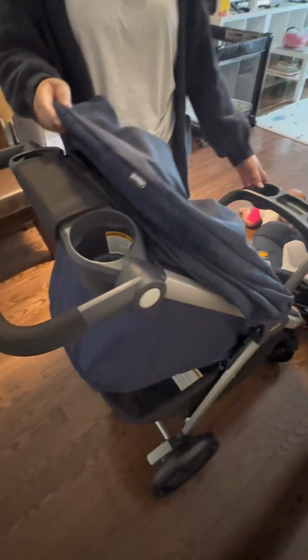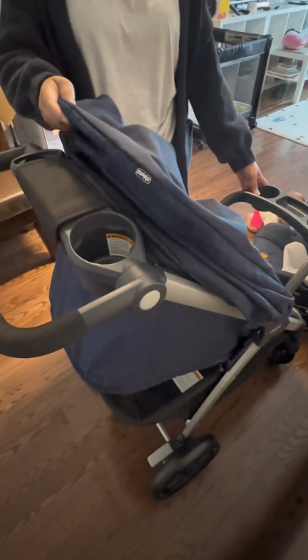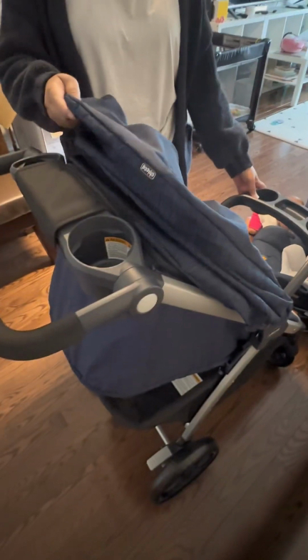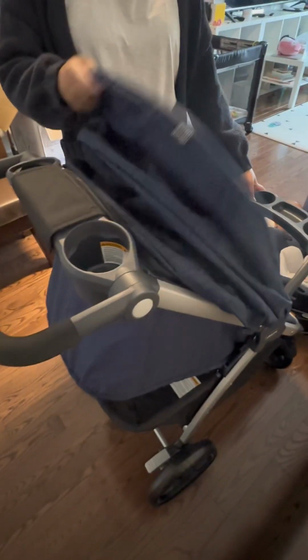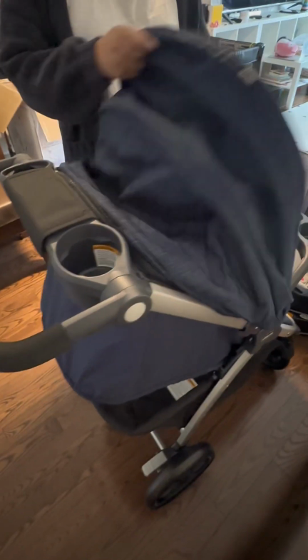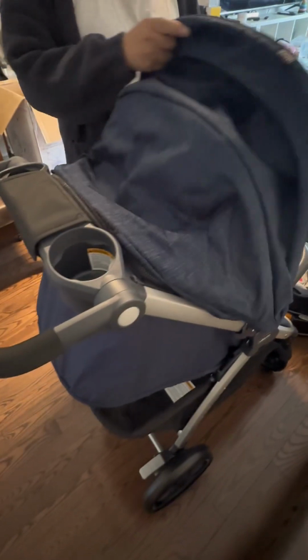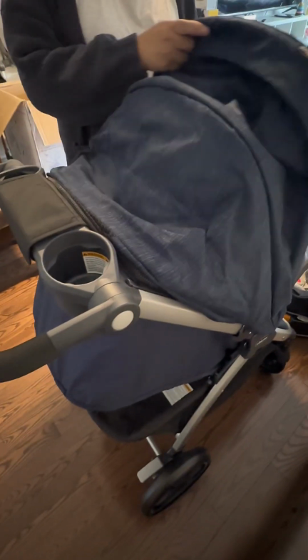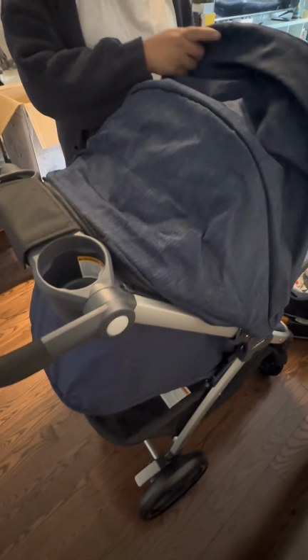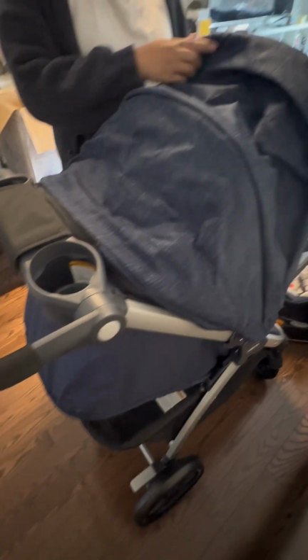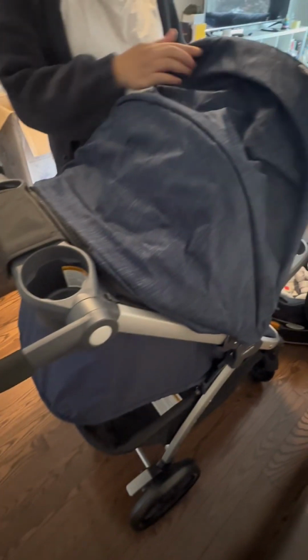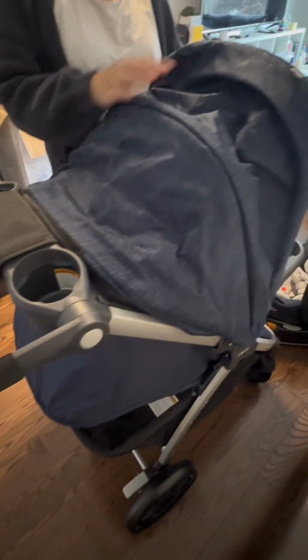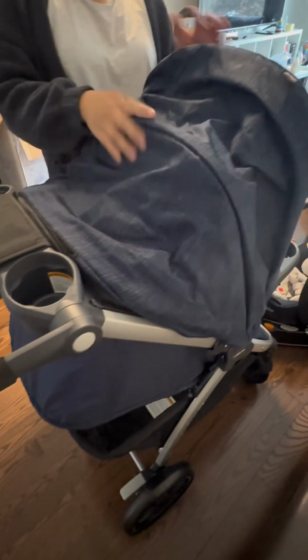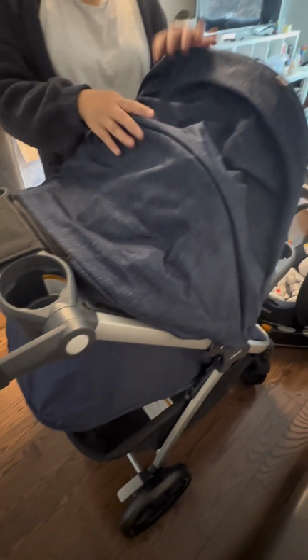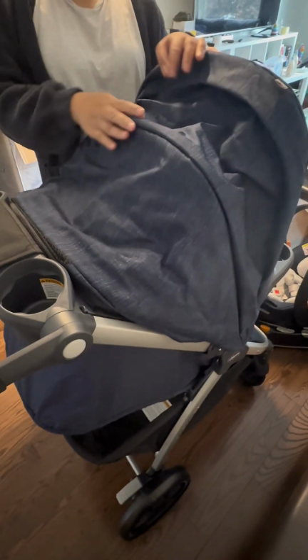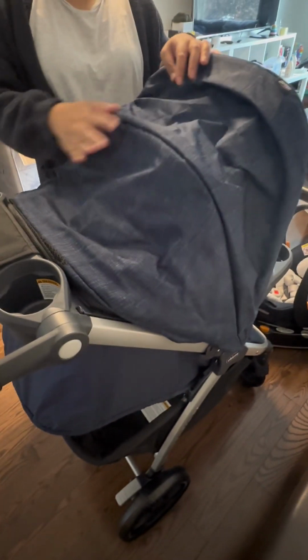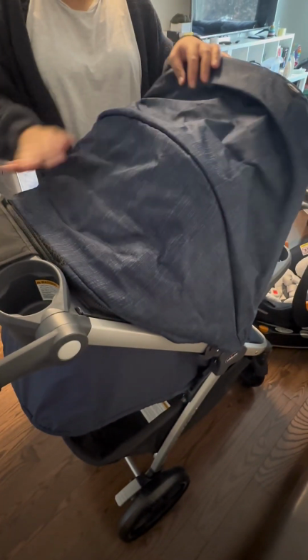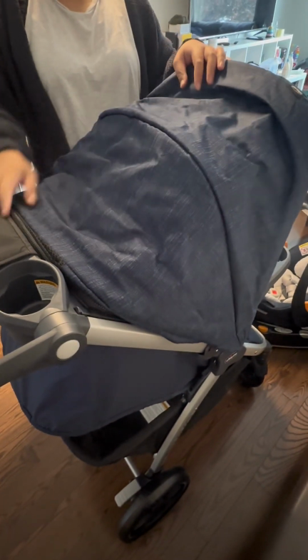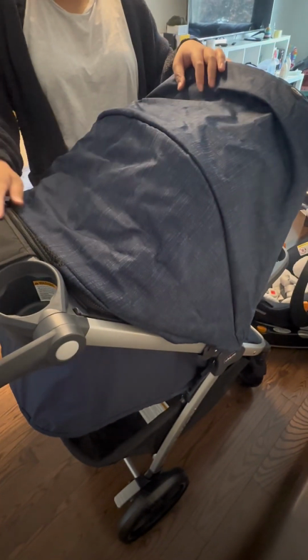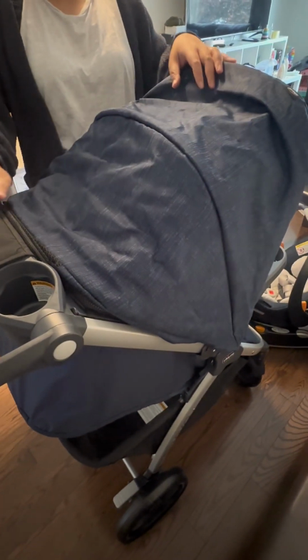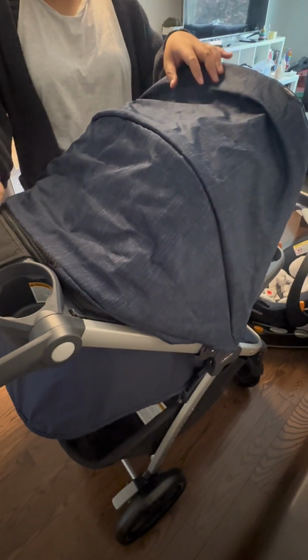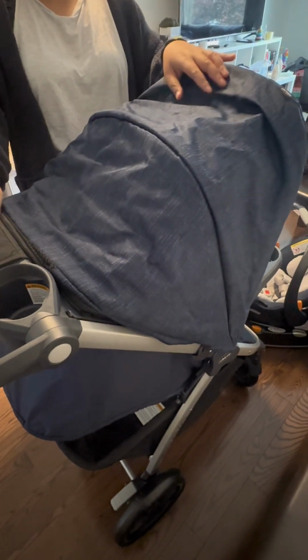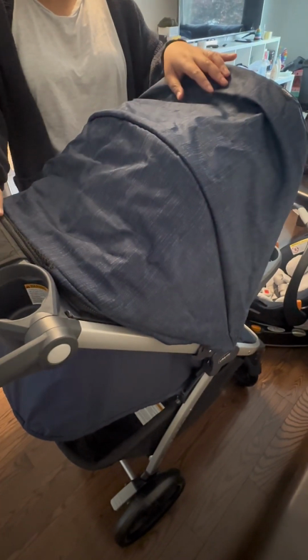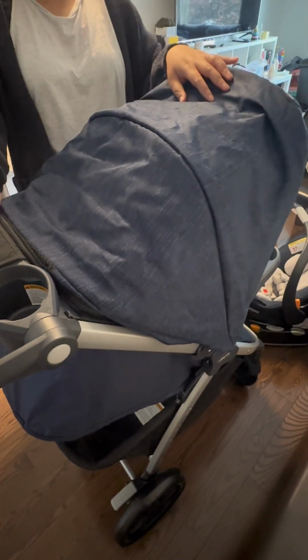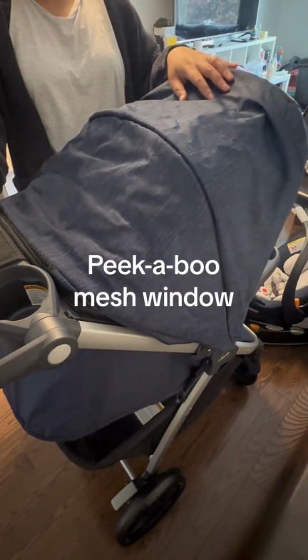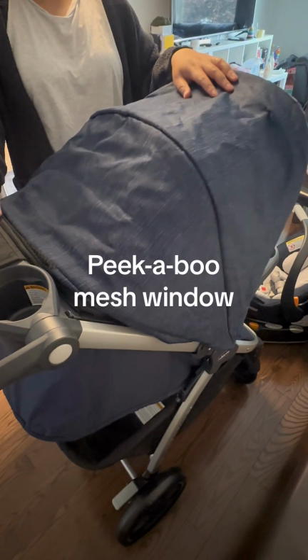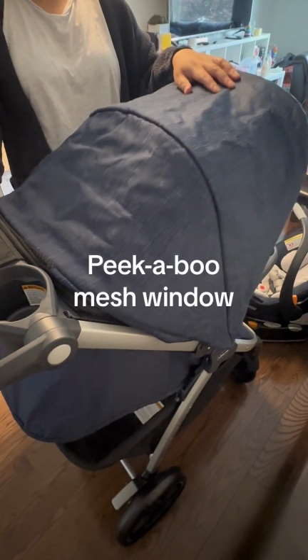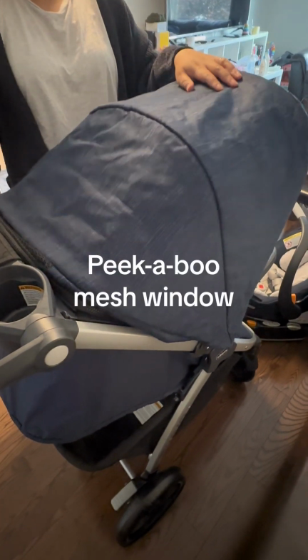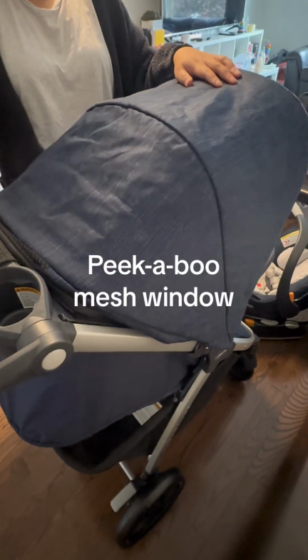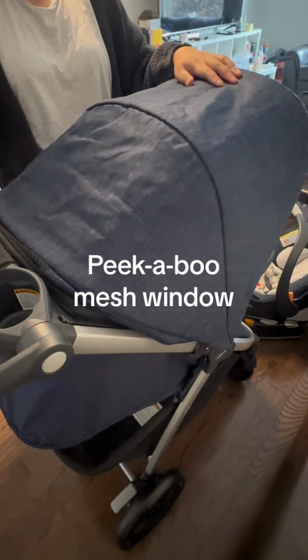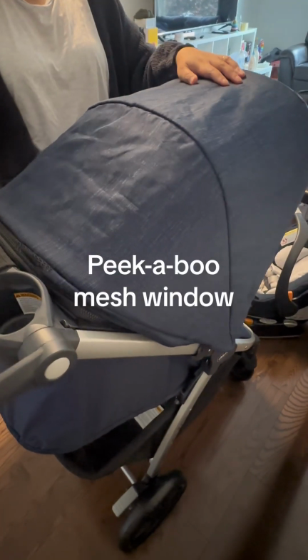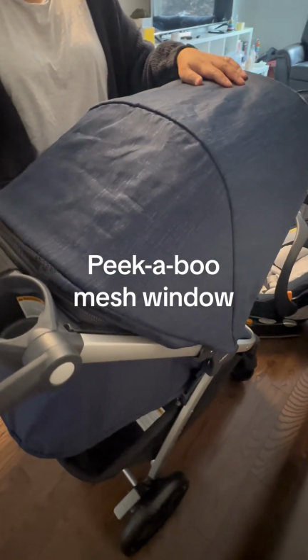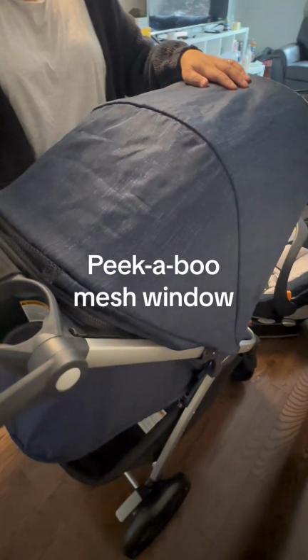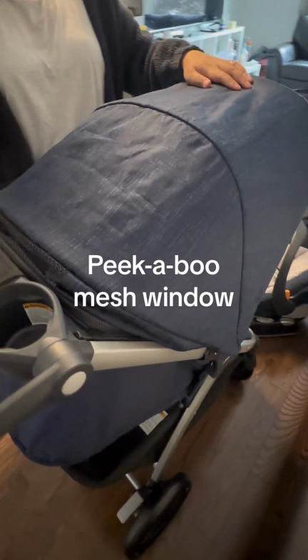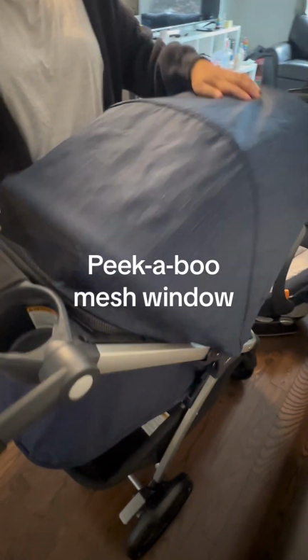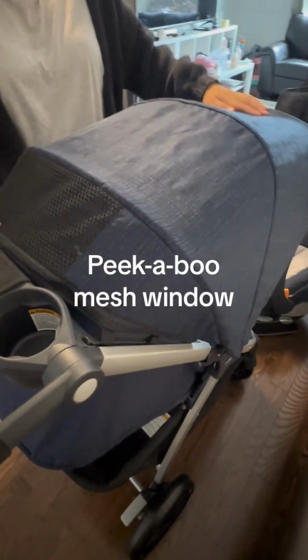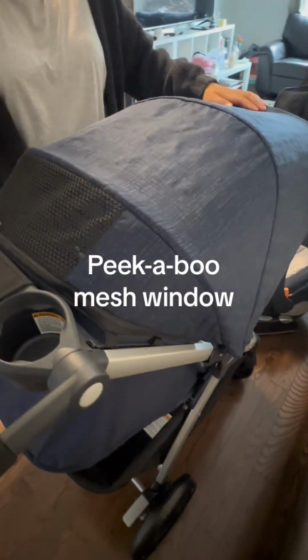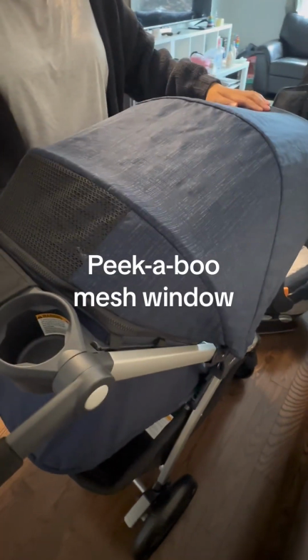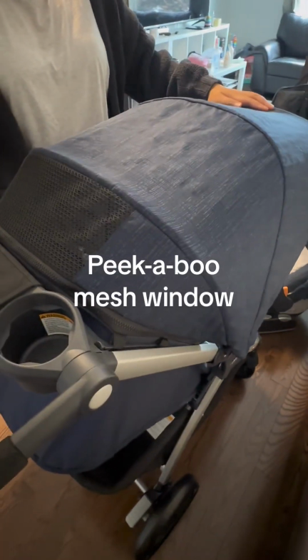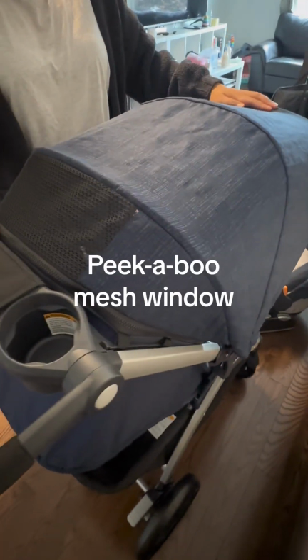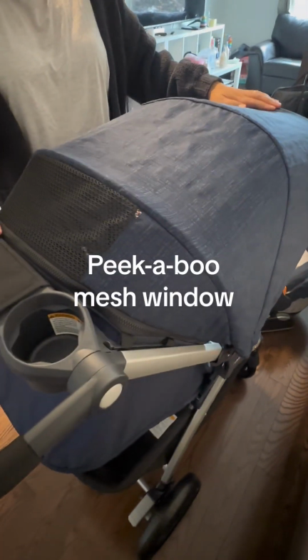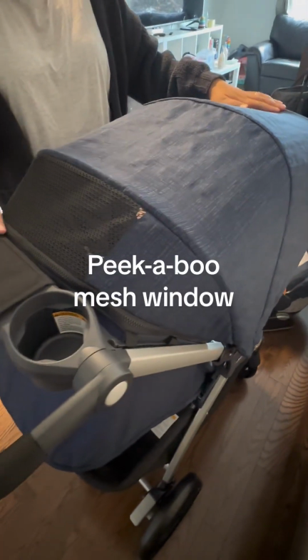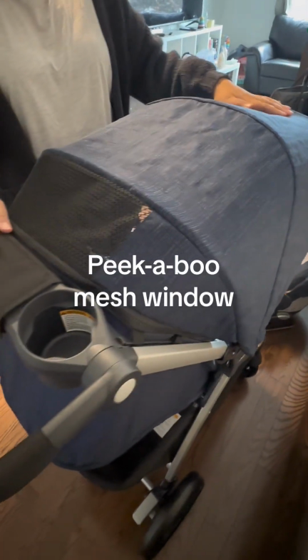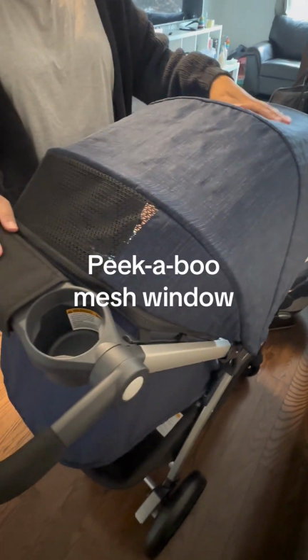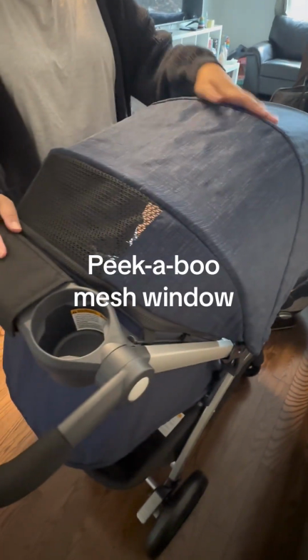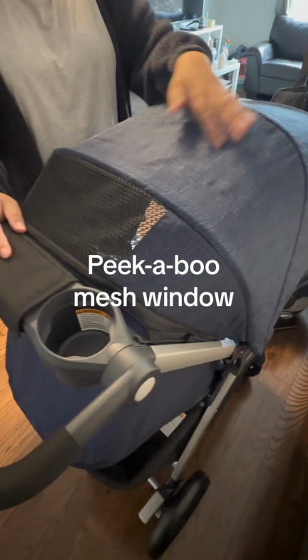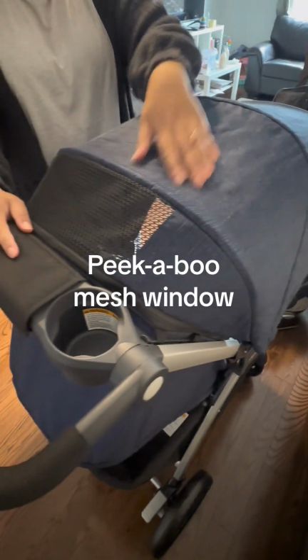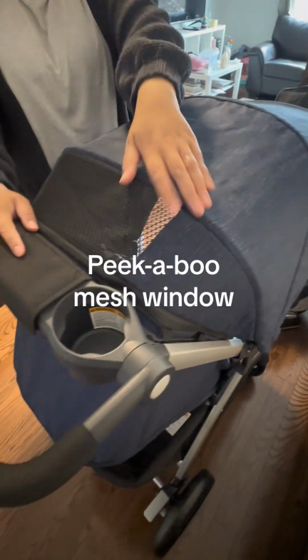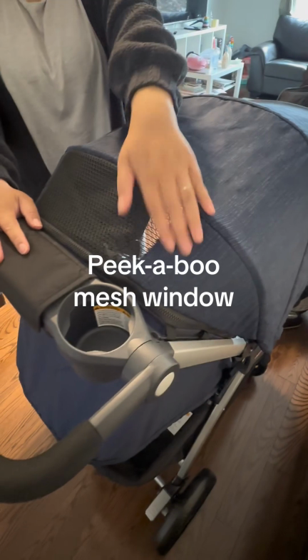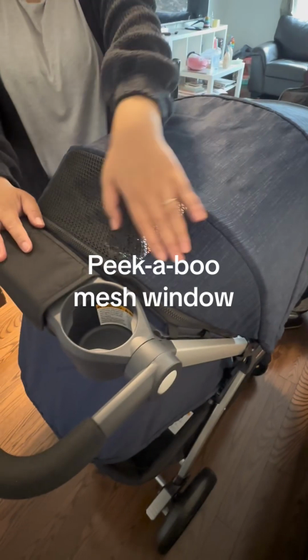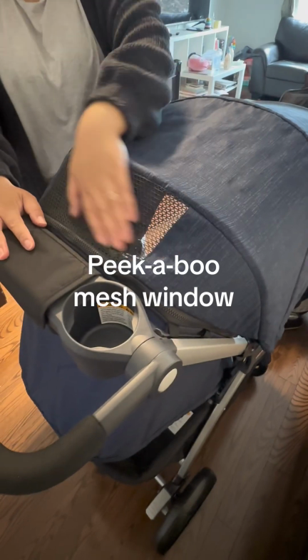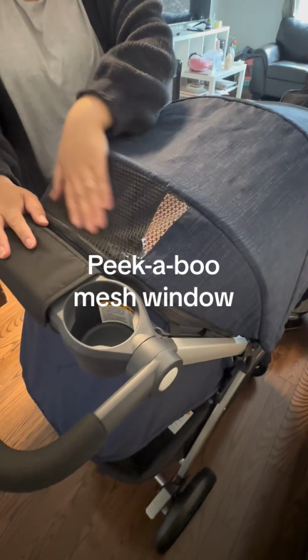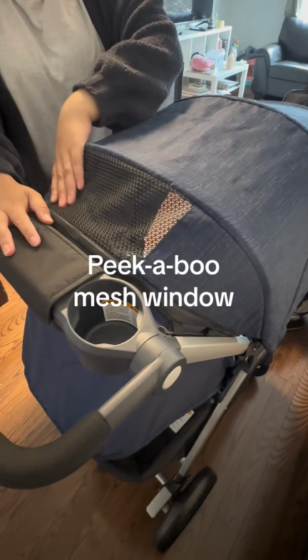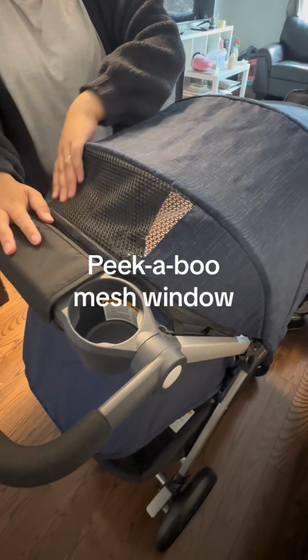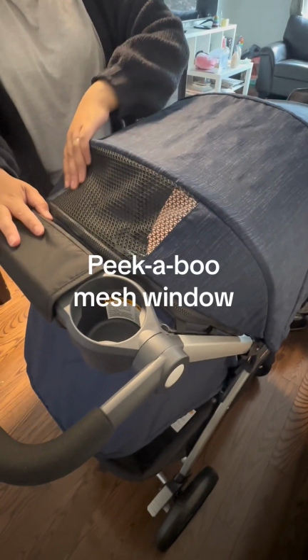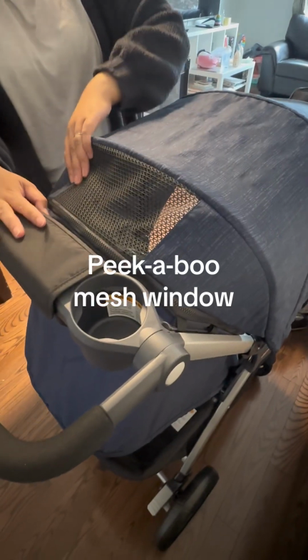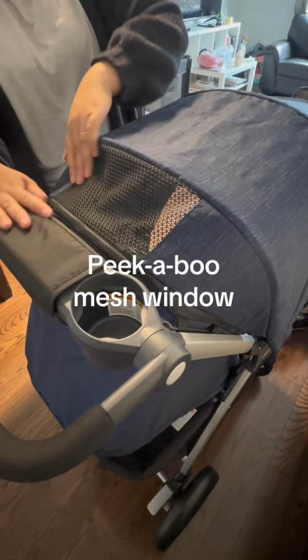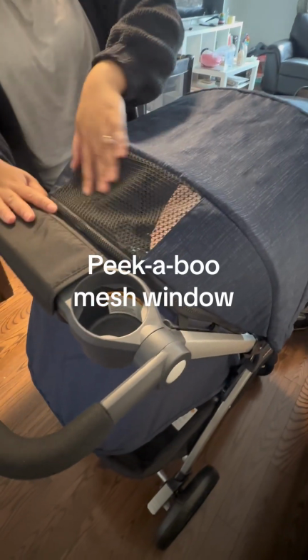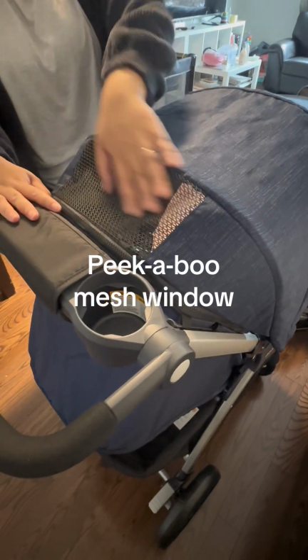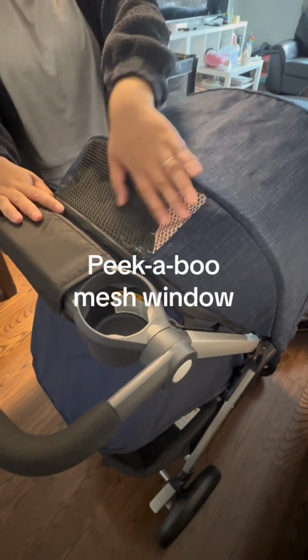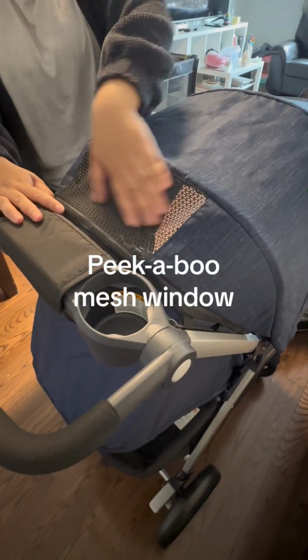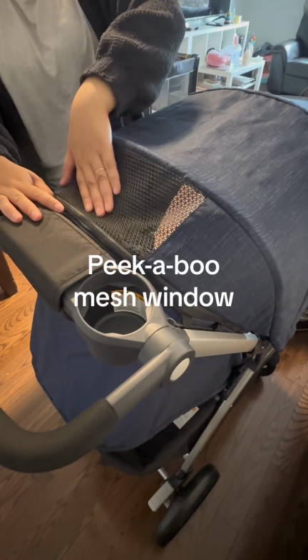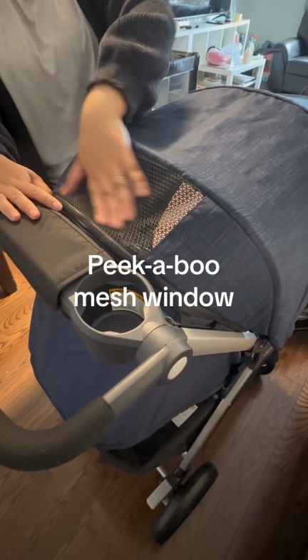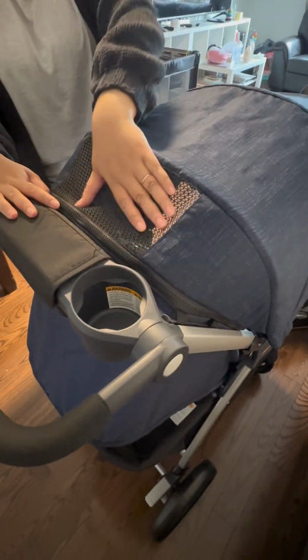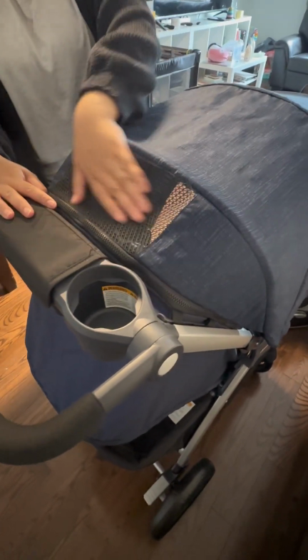Number five, the canopy has a peekaboo mesh window where I can see my baby from the inside.